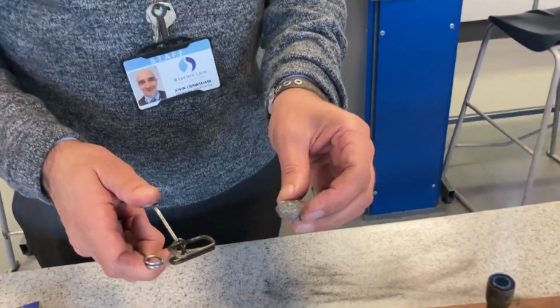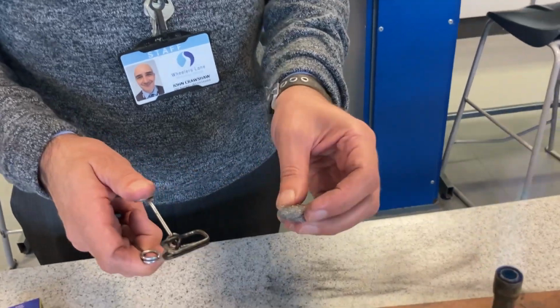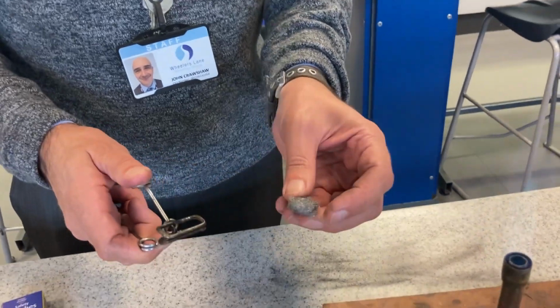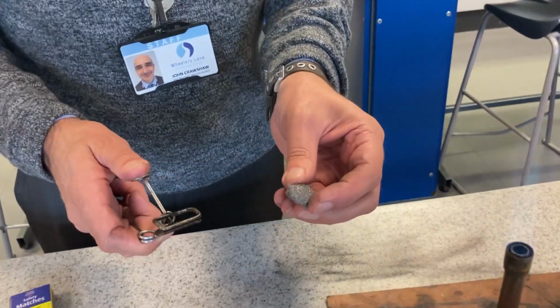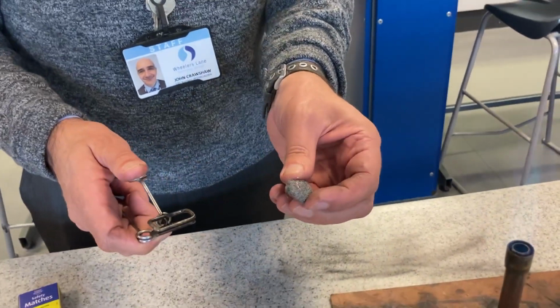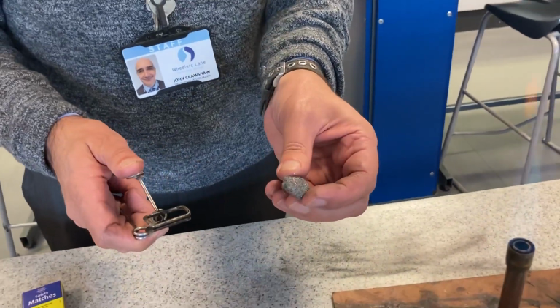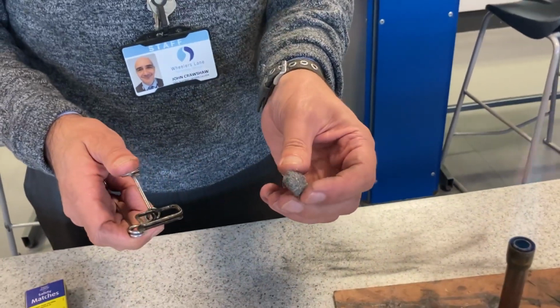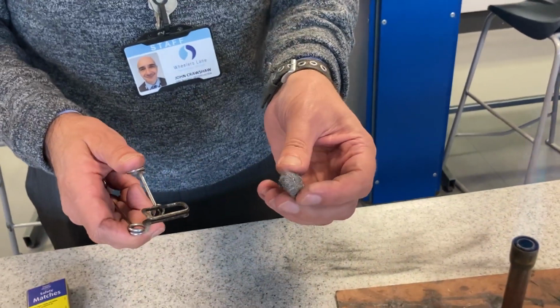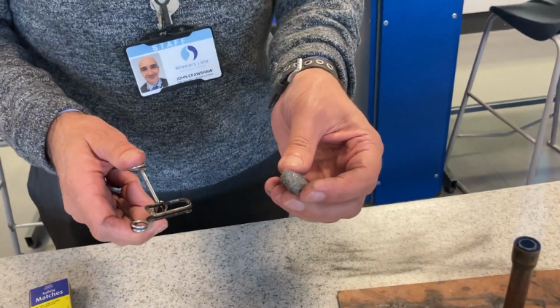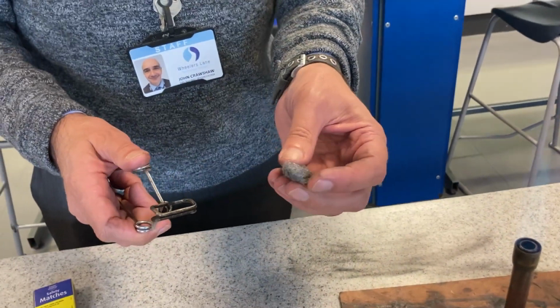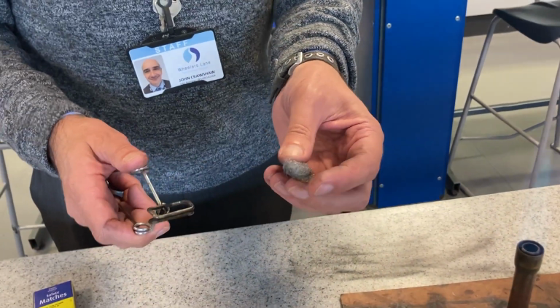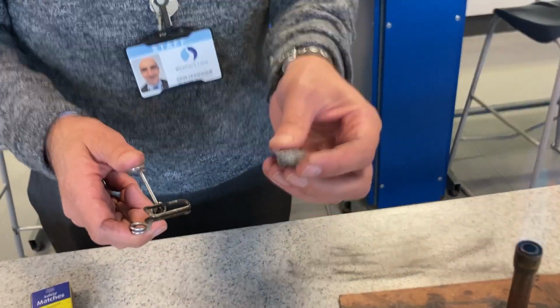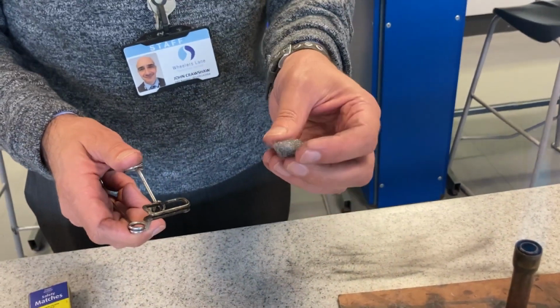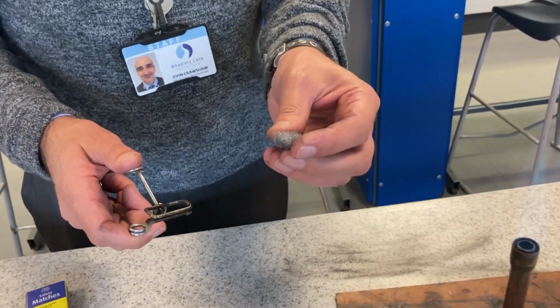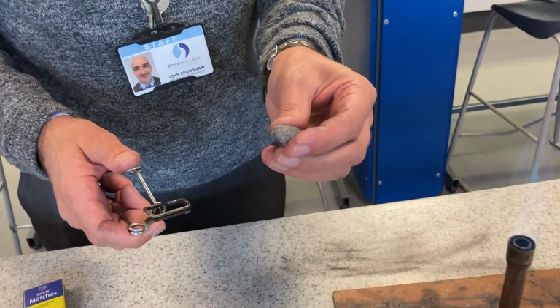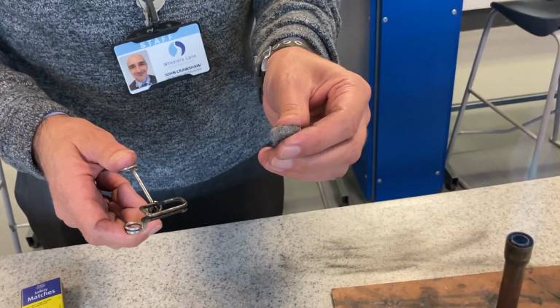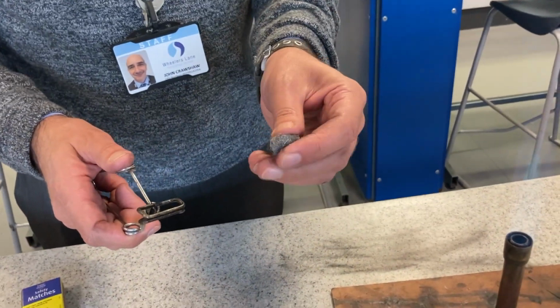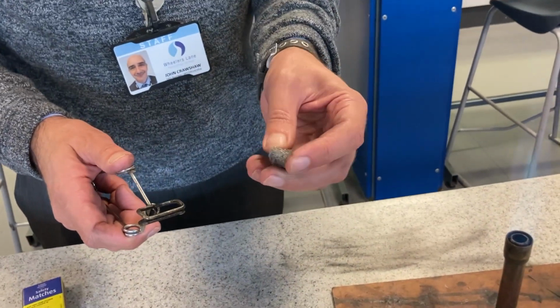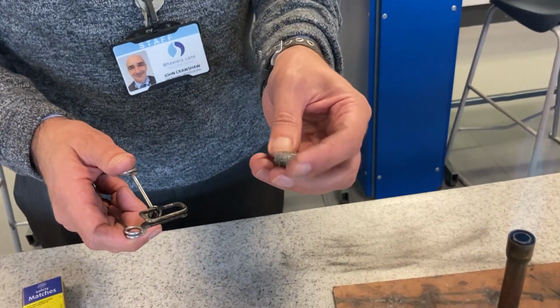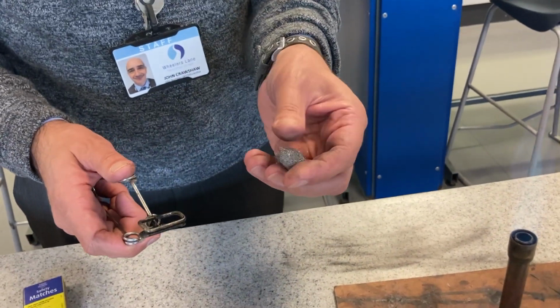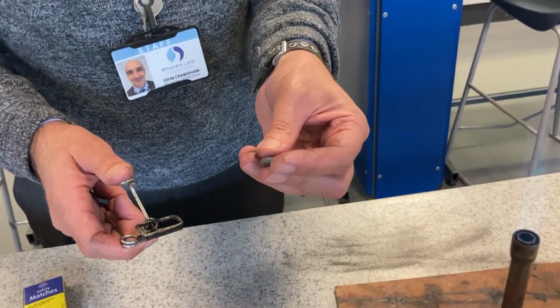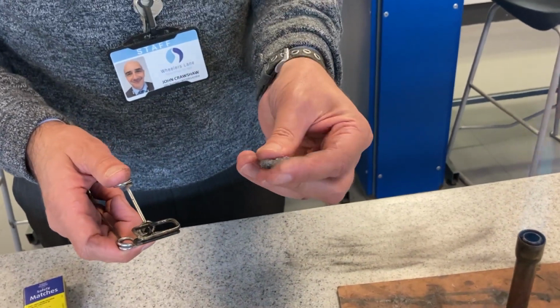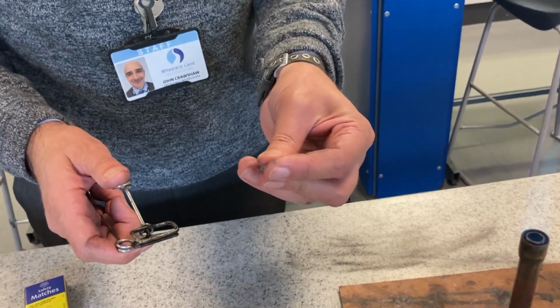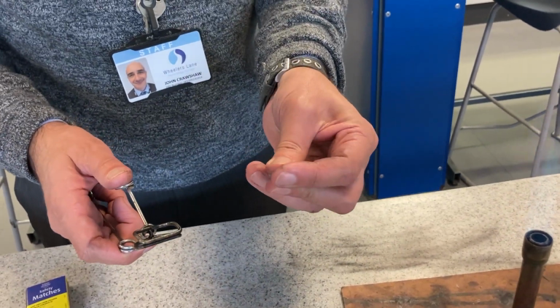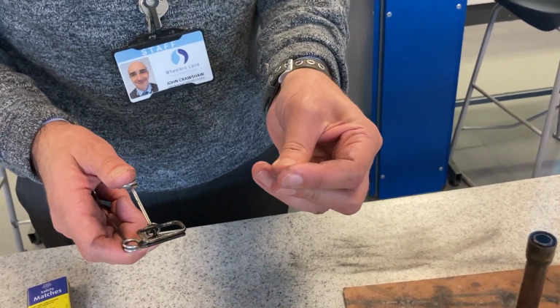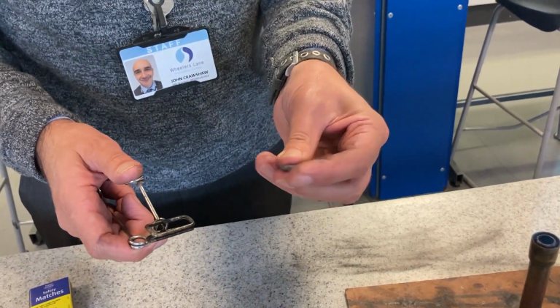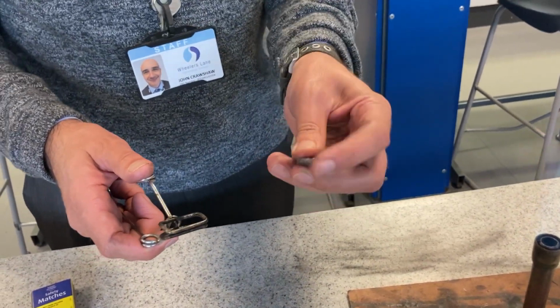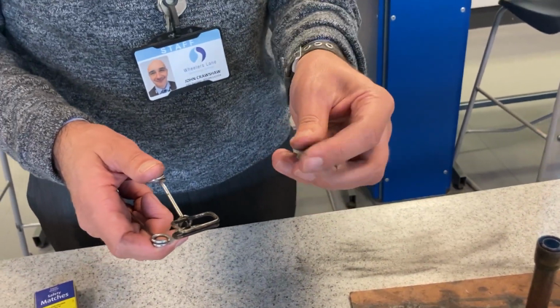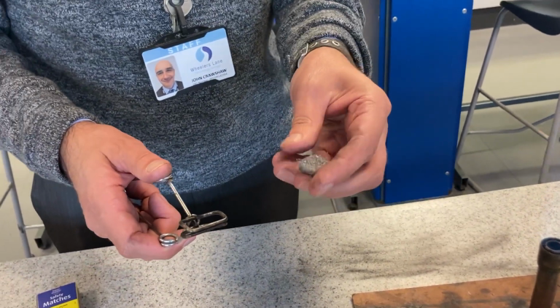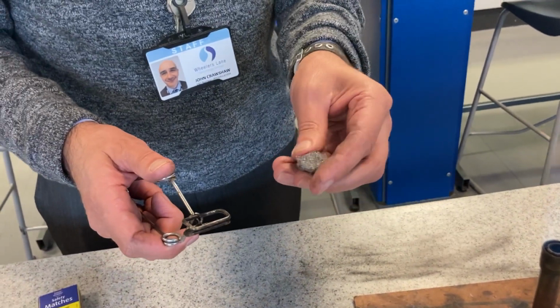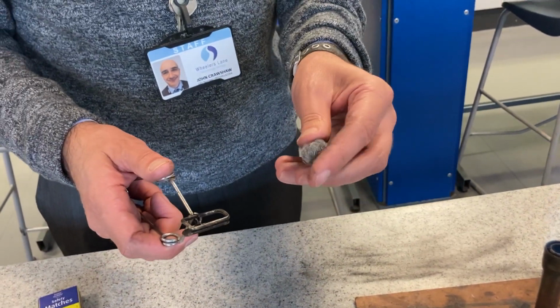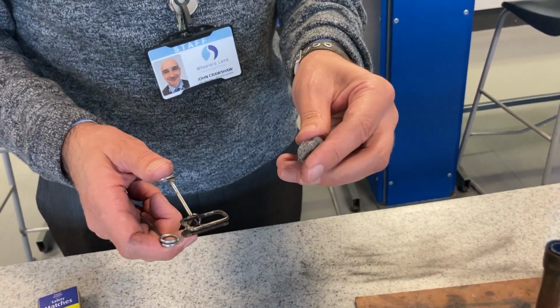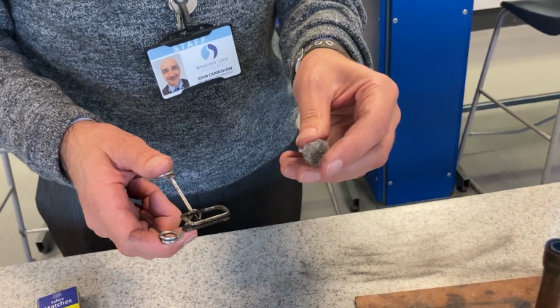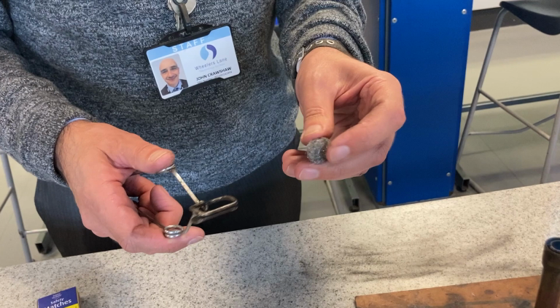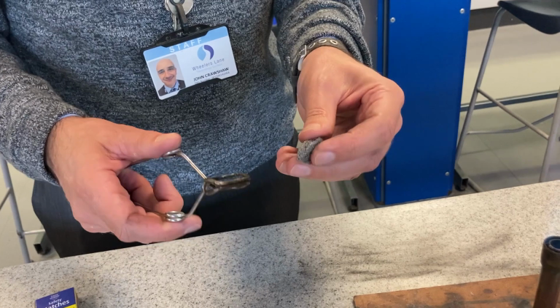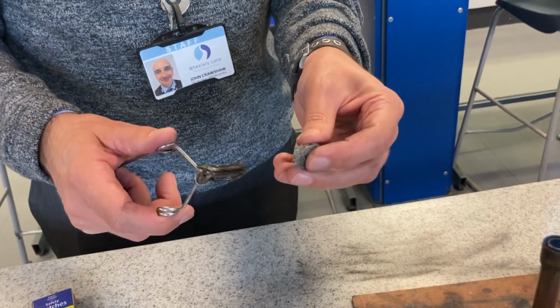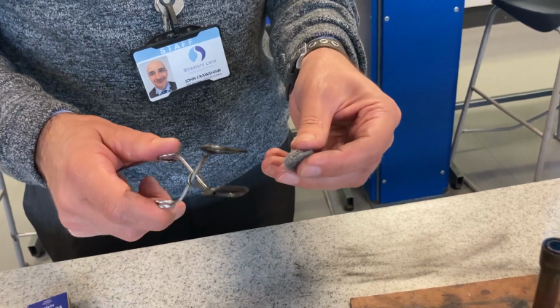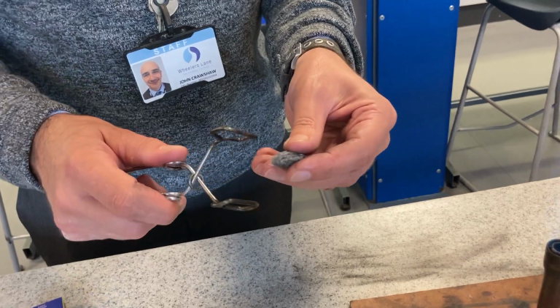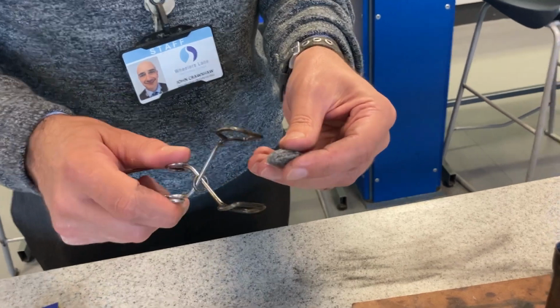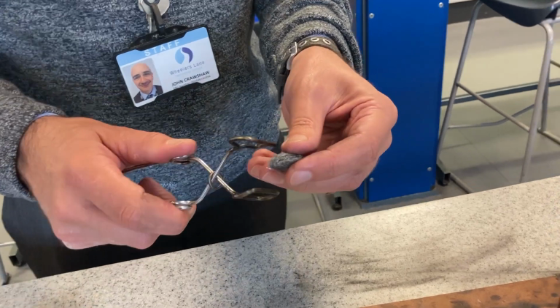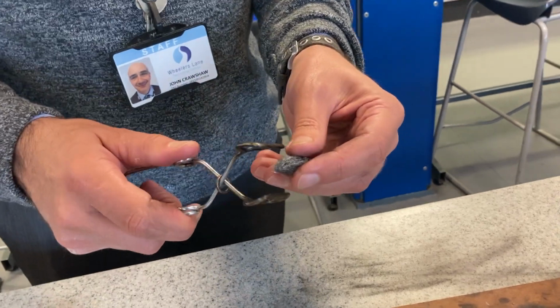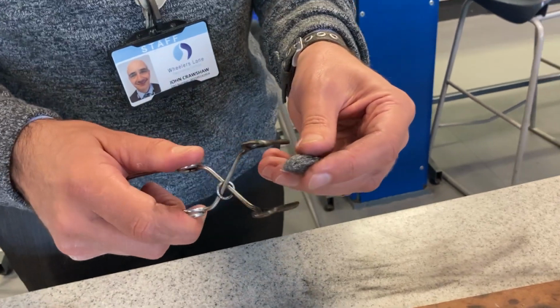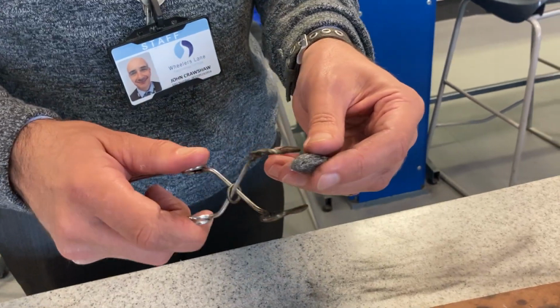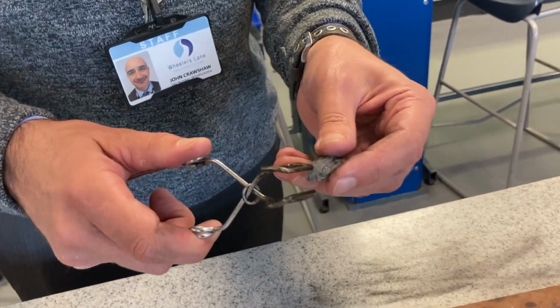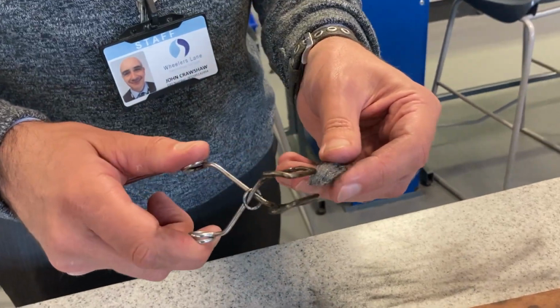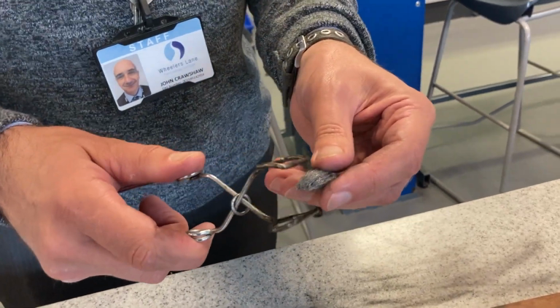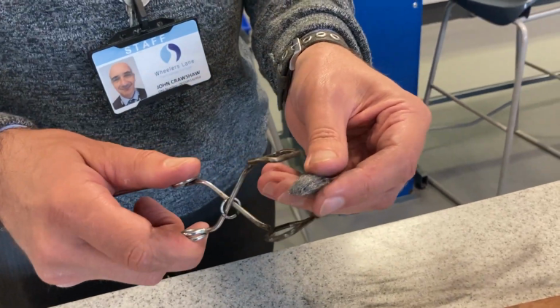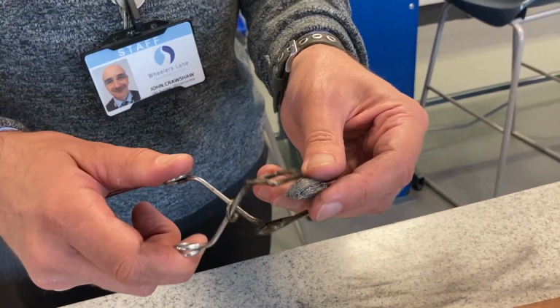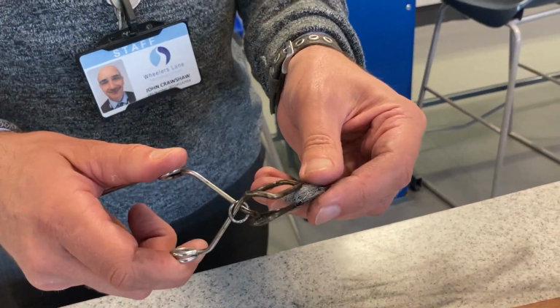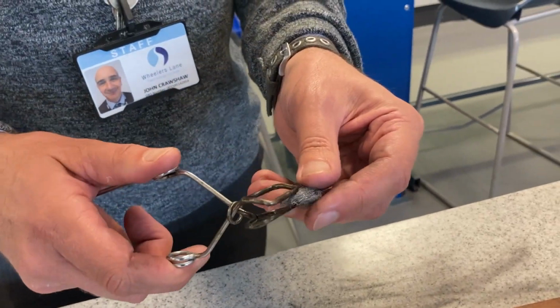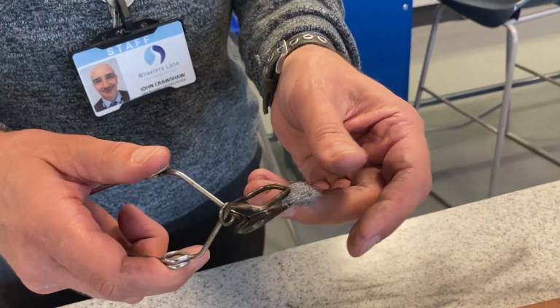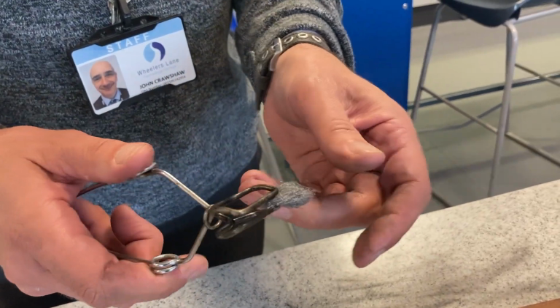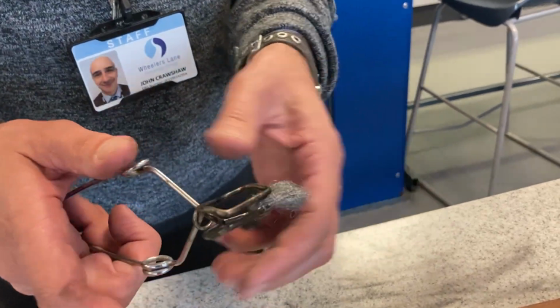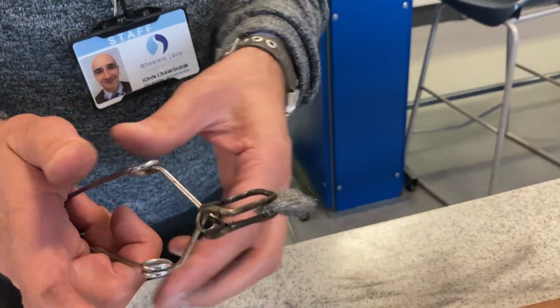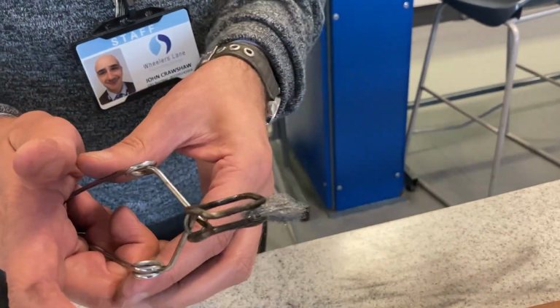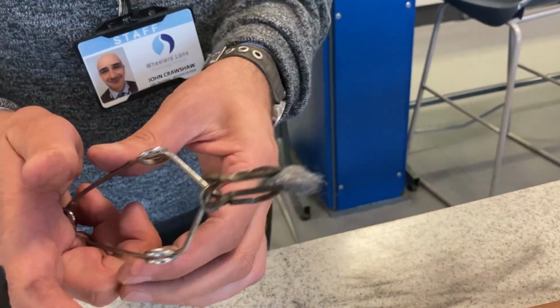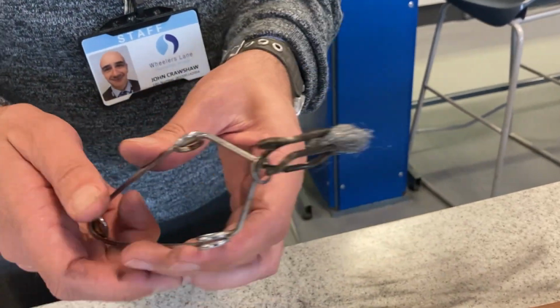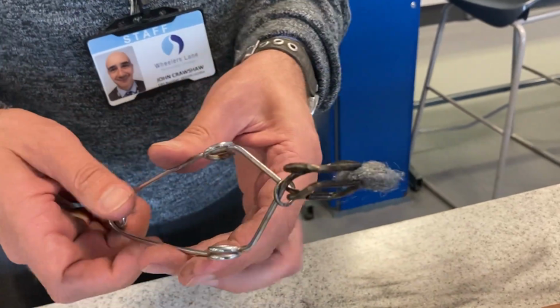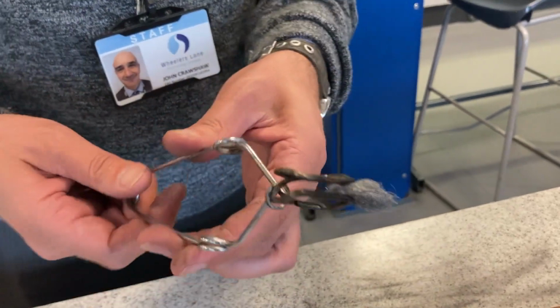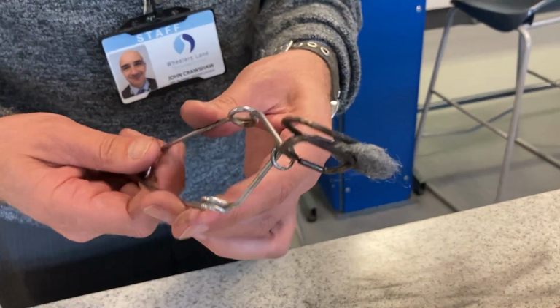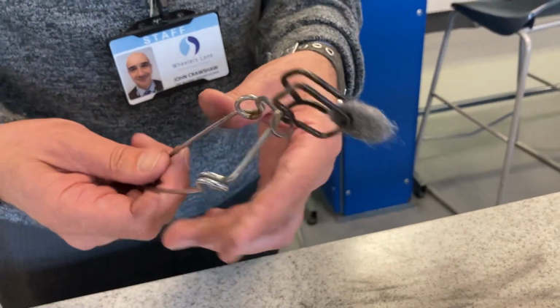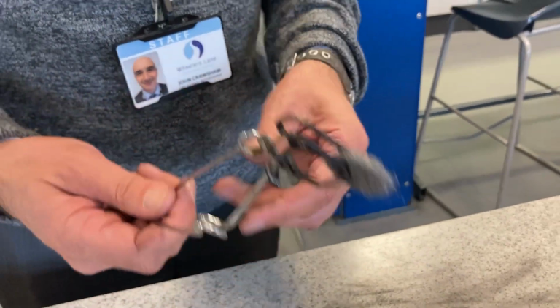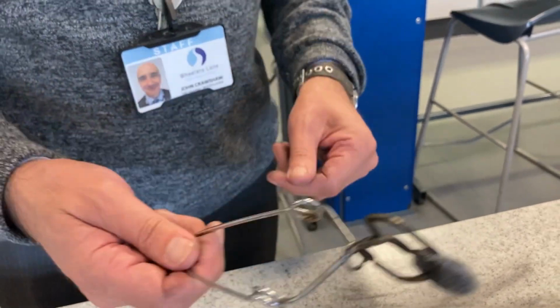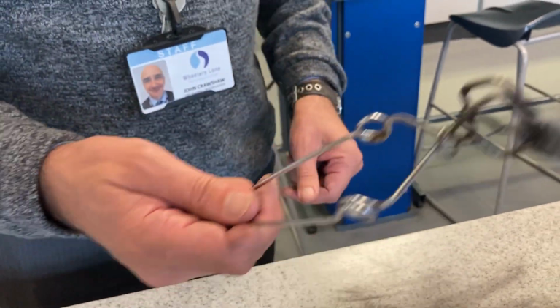Right boys, I'm going to show you what happens when iron goes into a Bunsen burner flame. Now iron is iron and it's going to react with the oxygen.